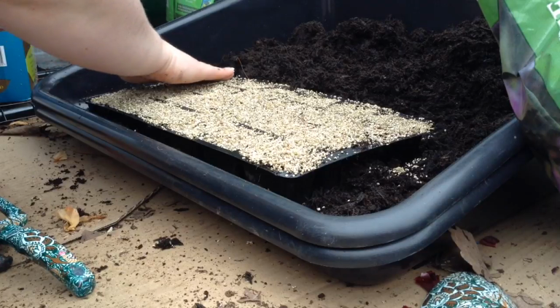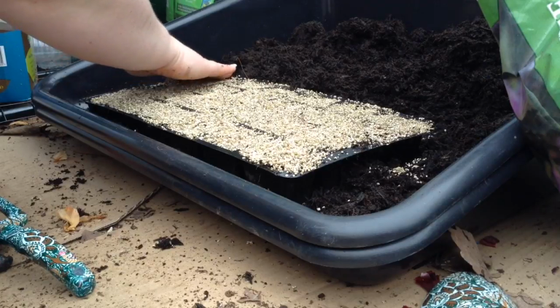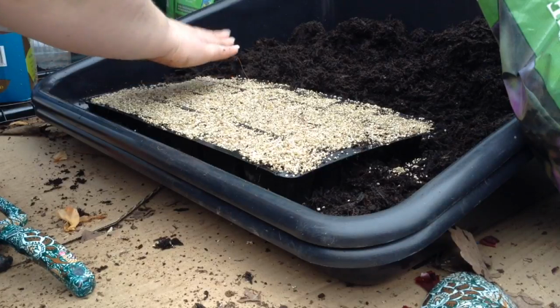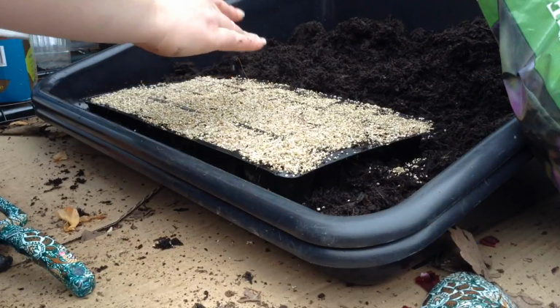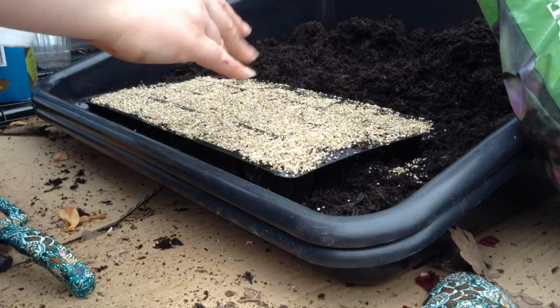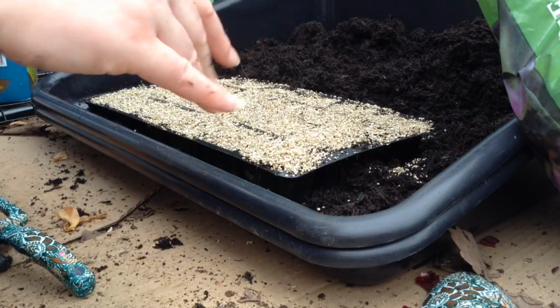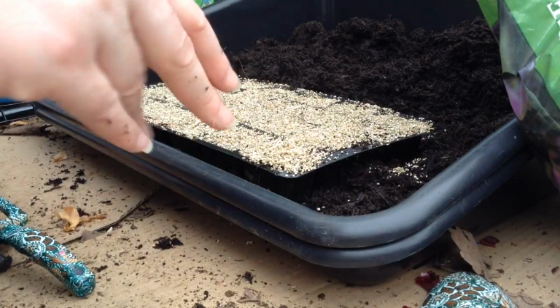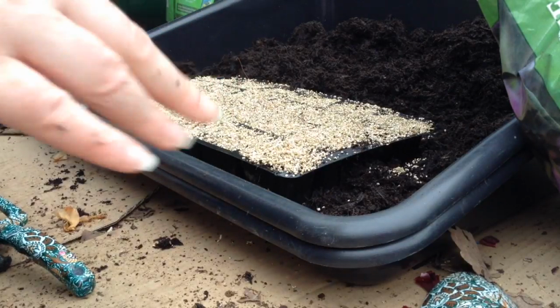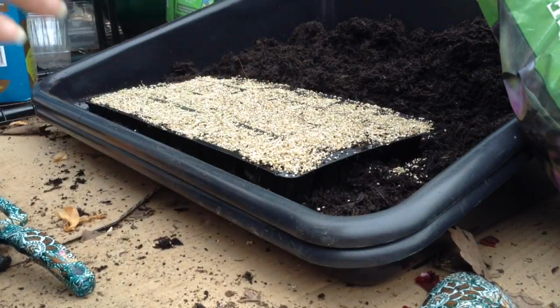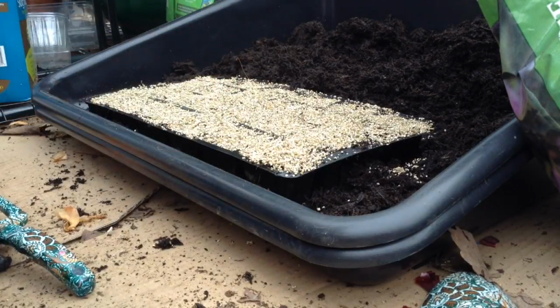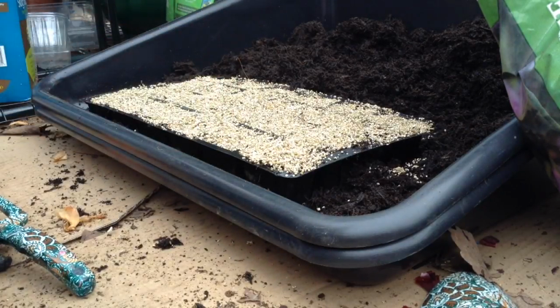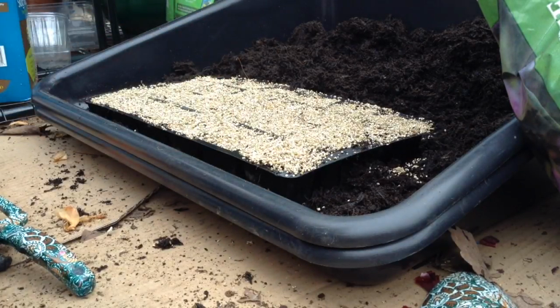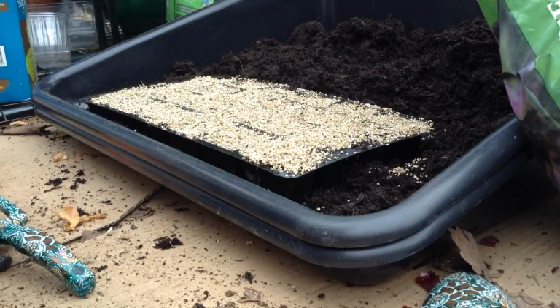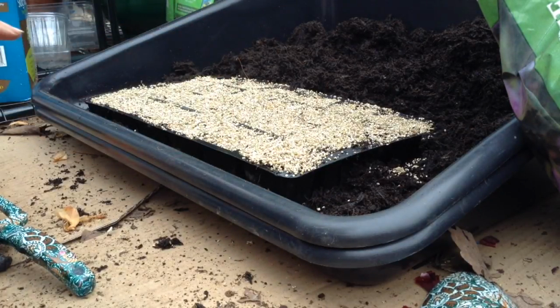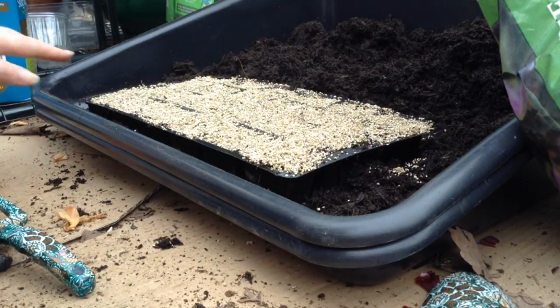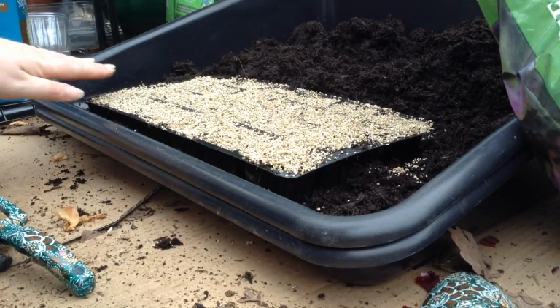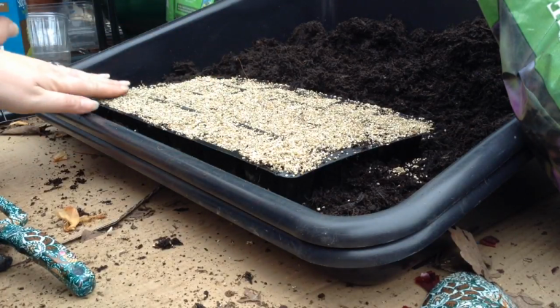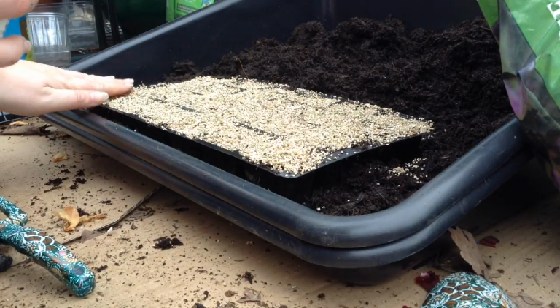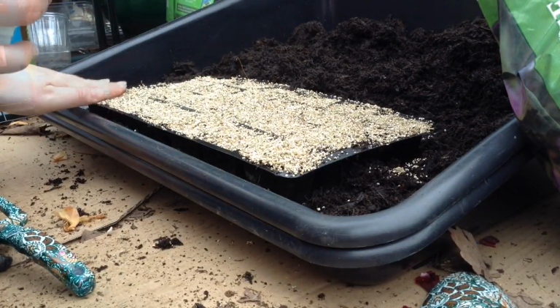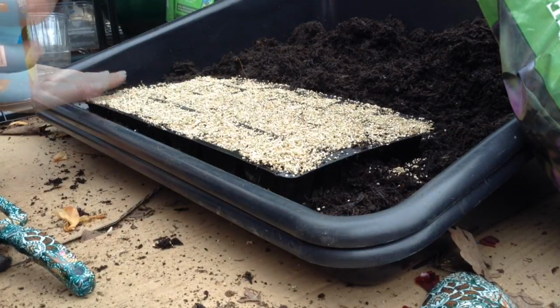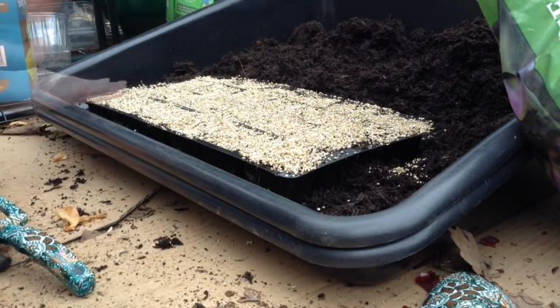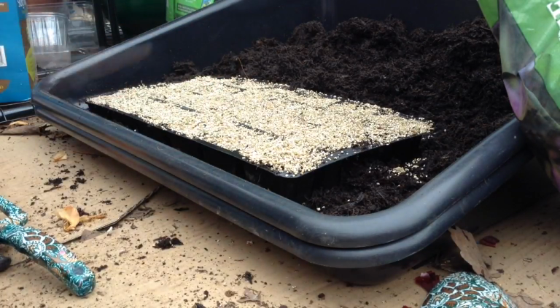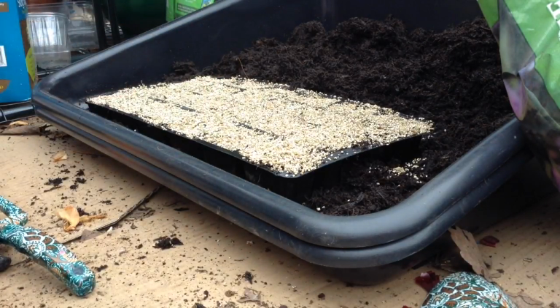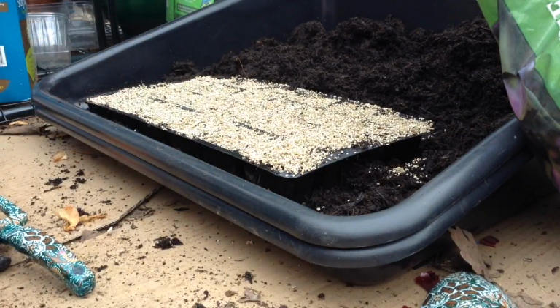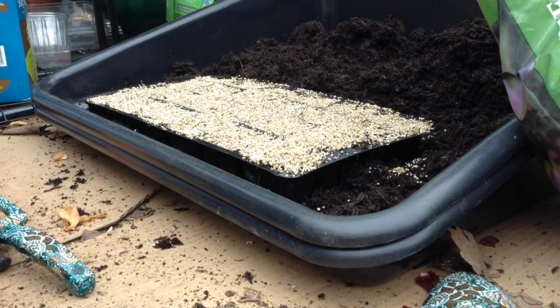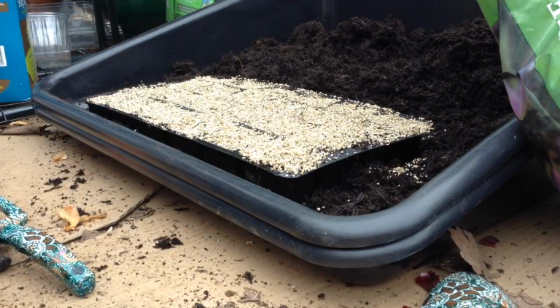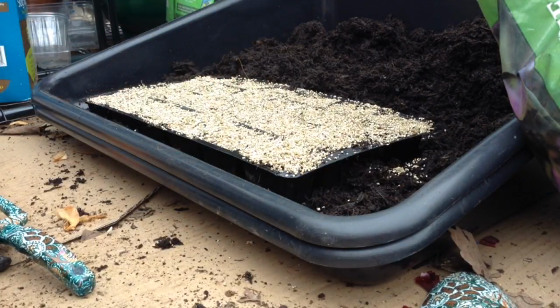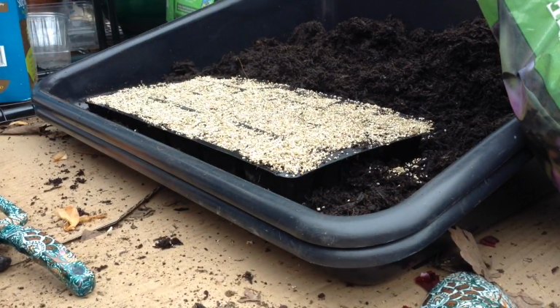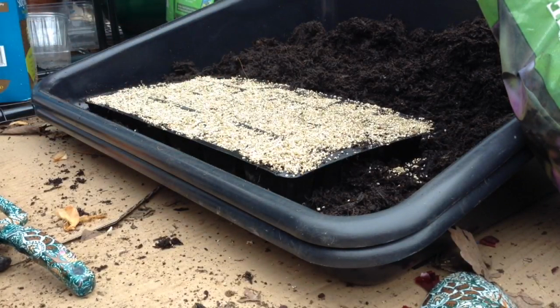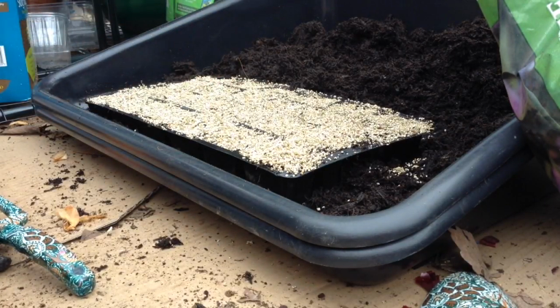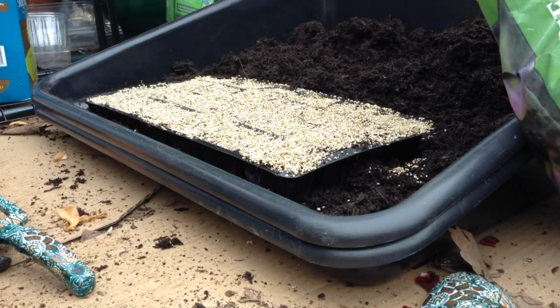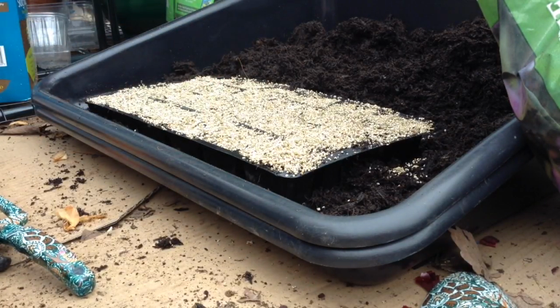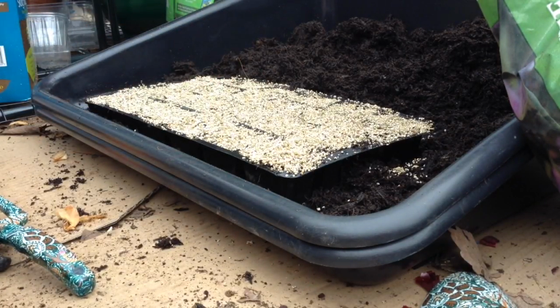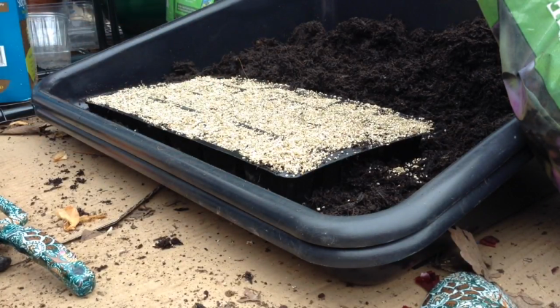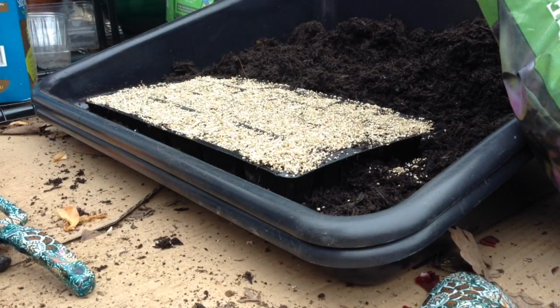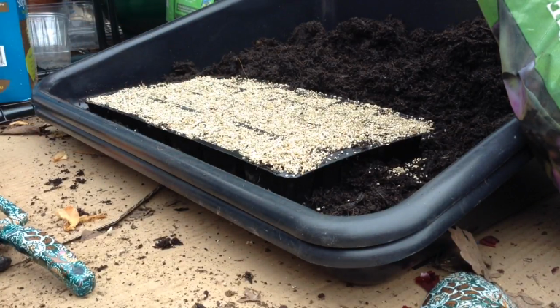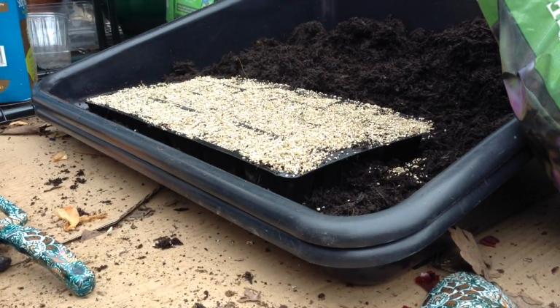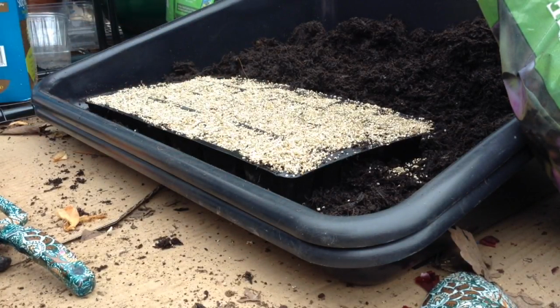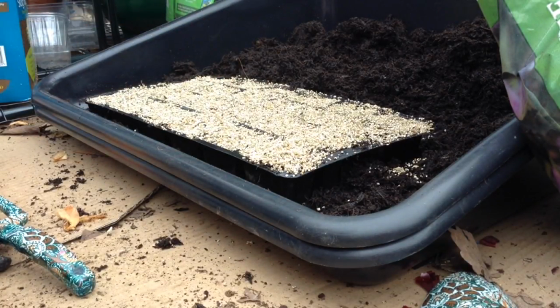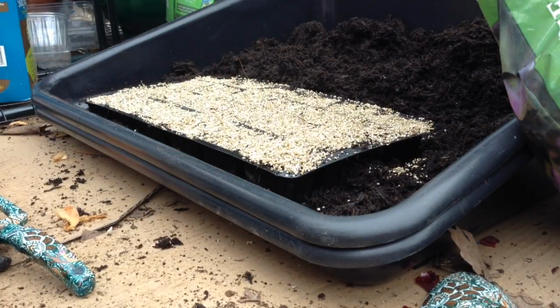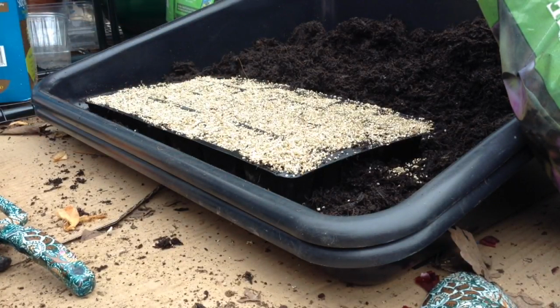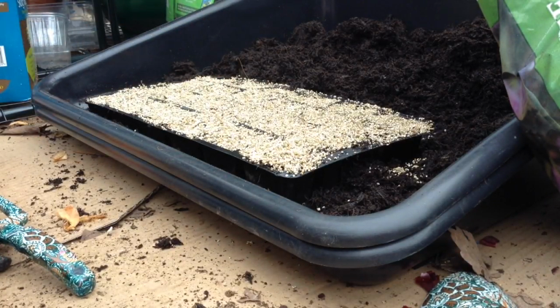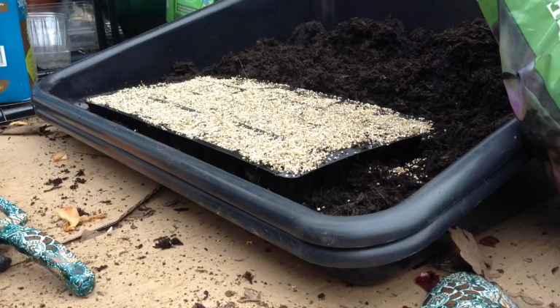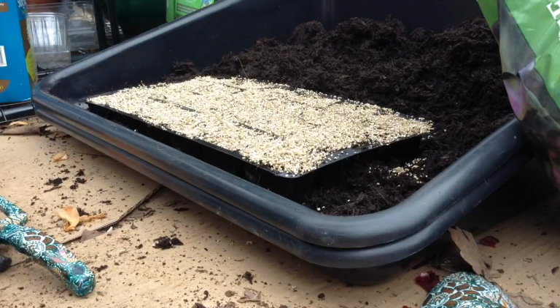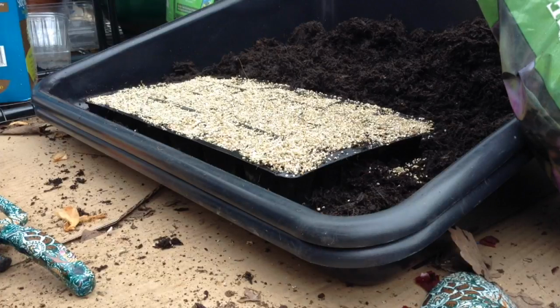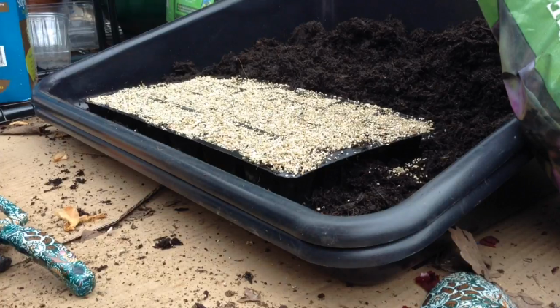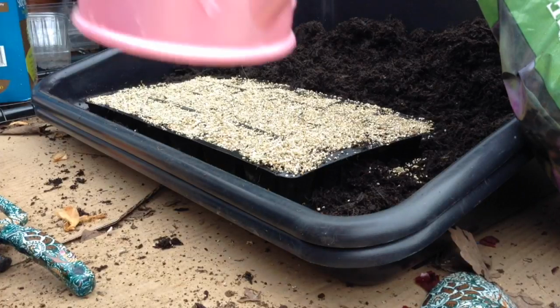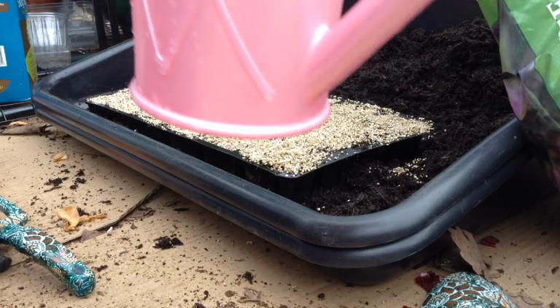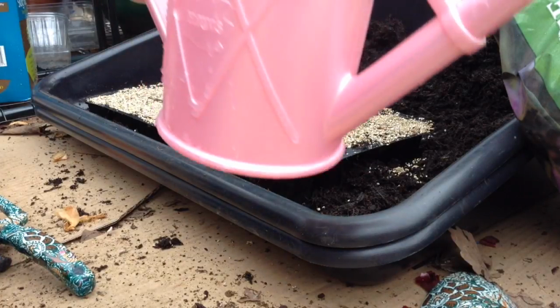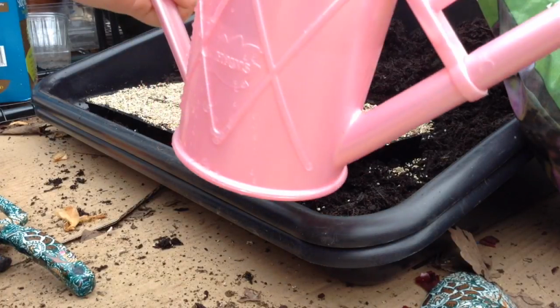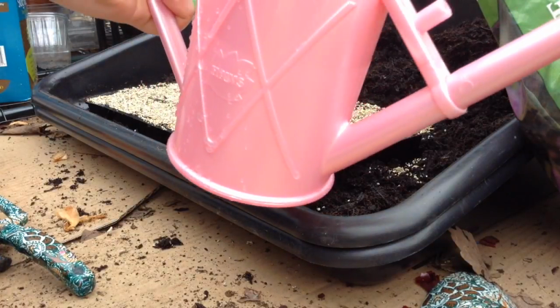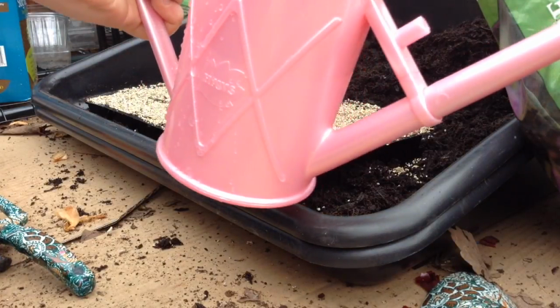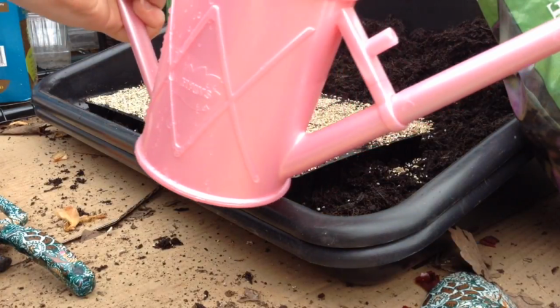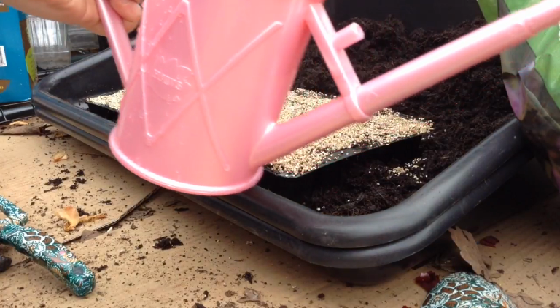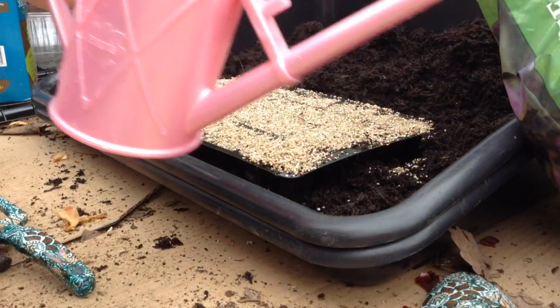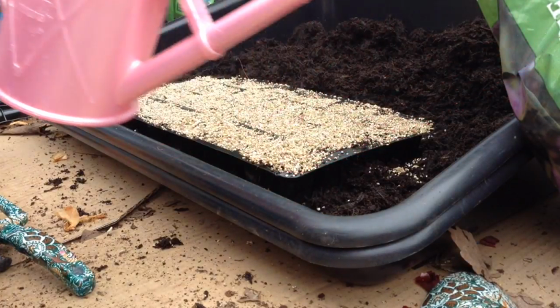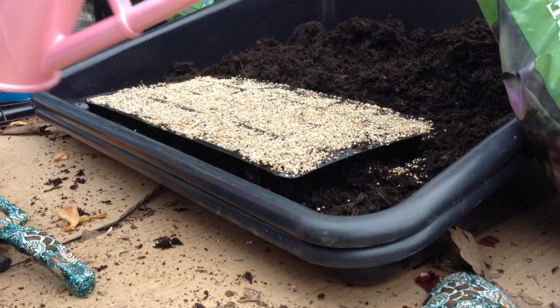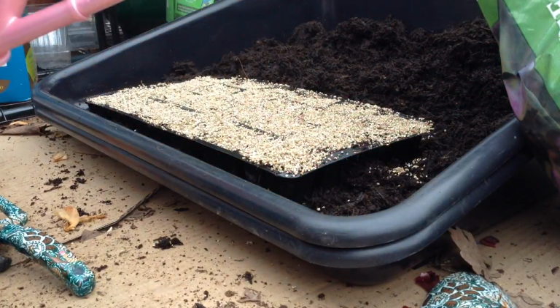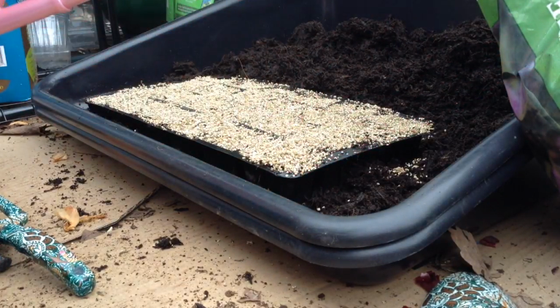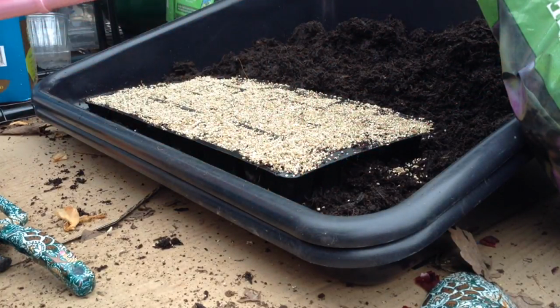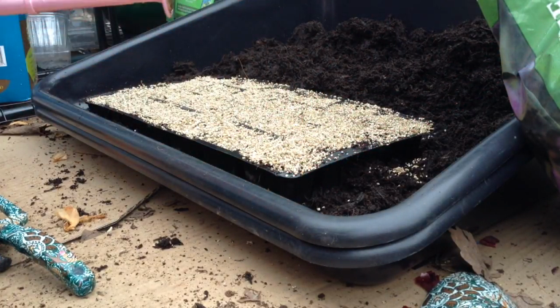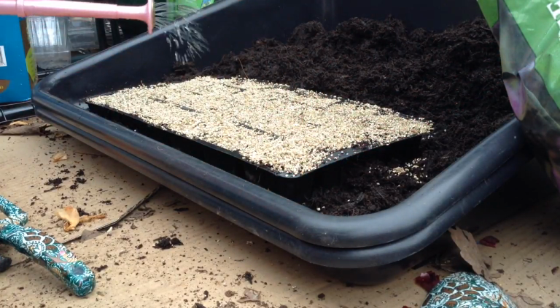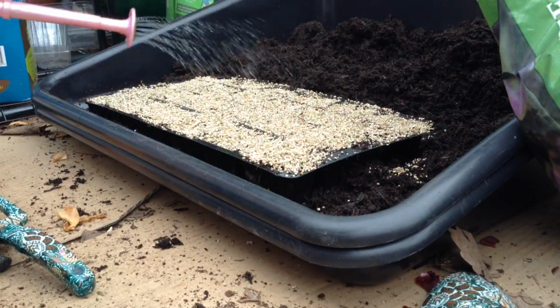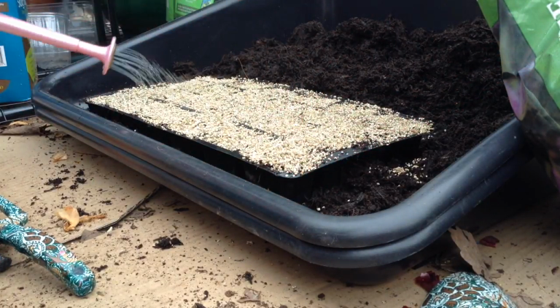There we go. Give it a little water. Cute sea watering can.